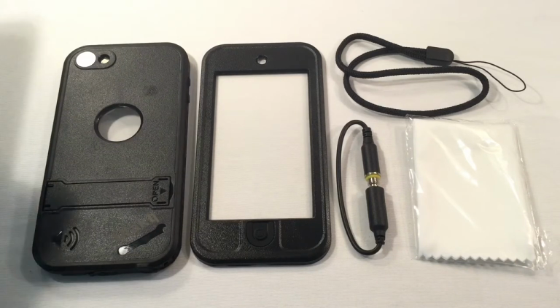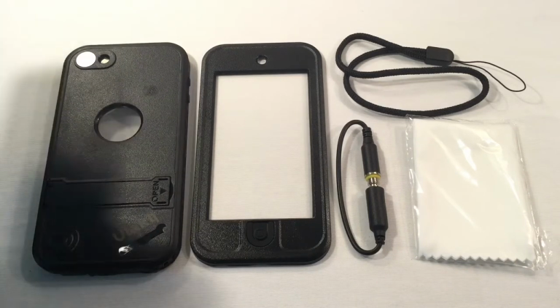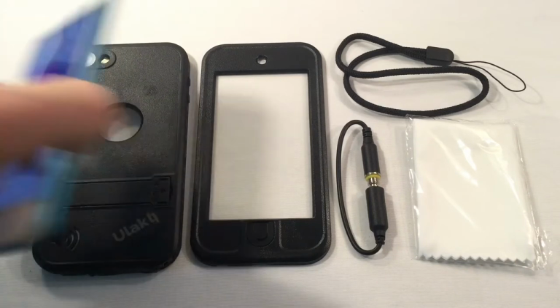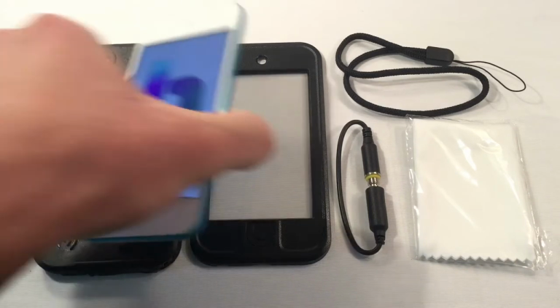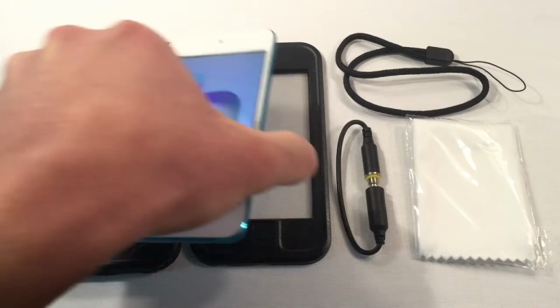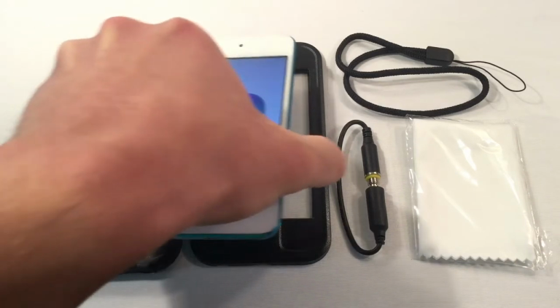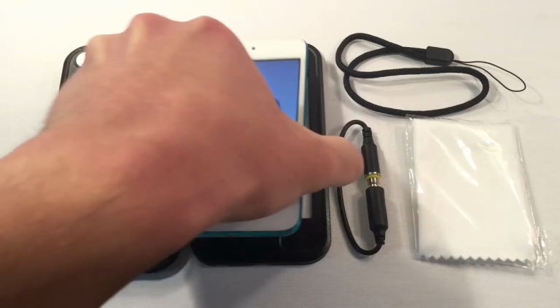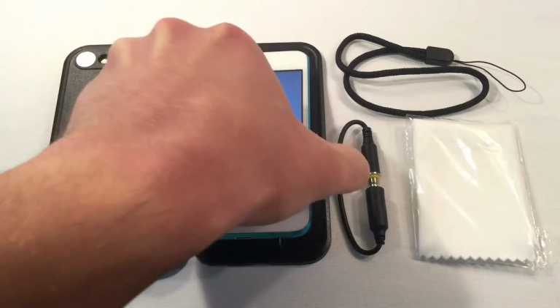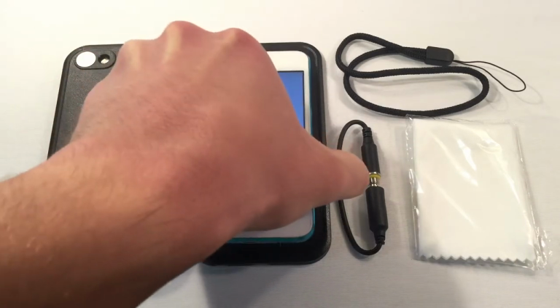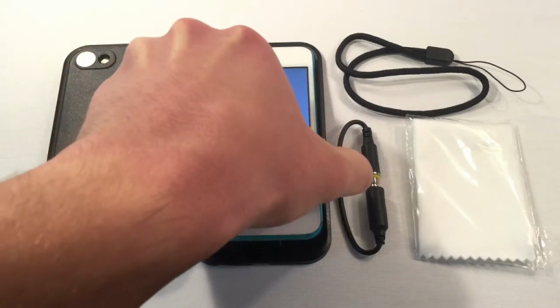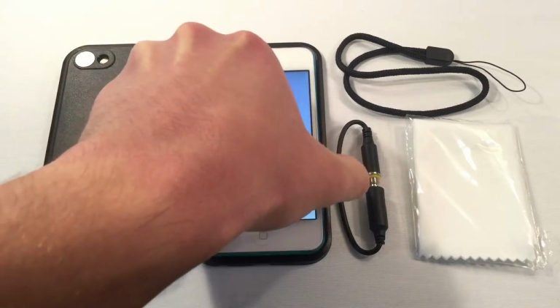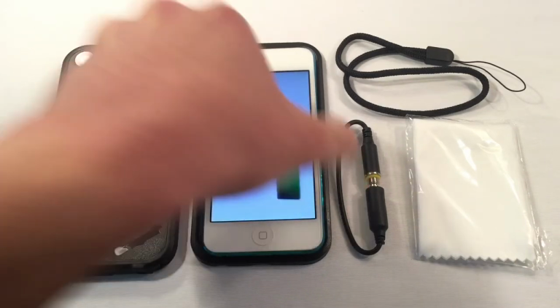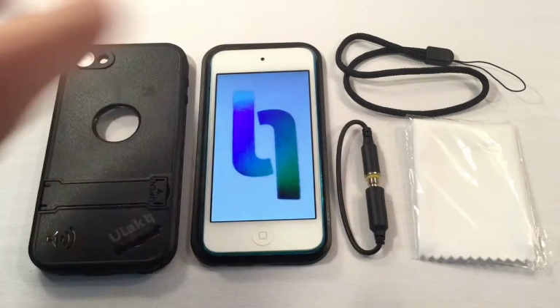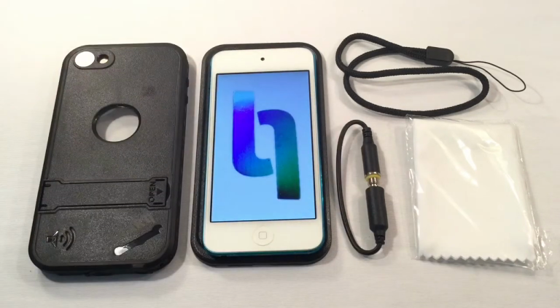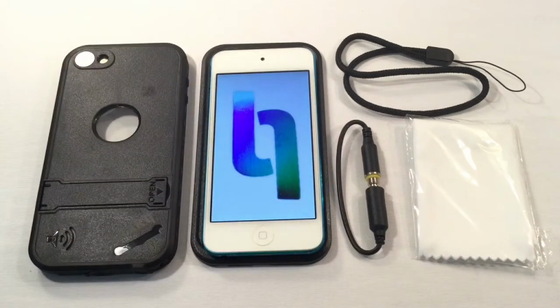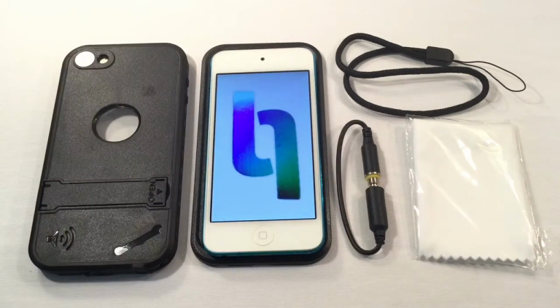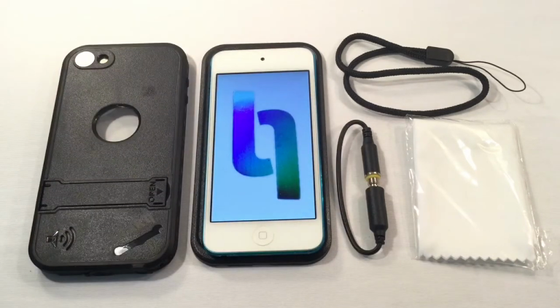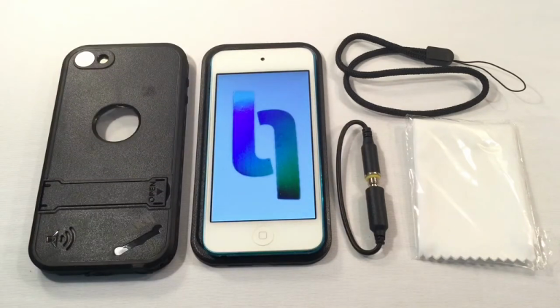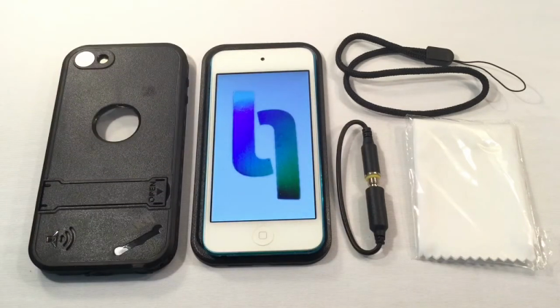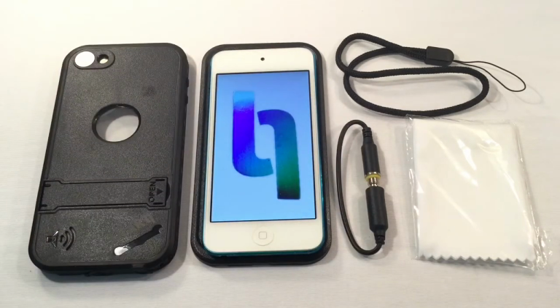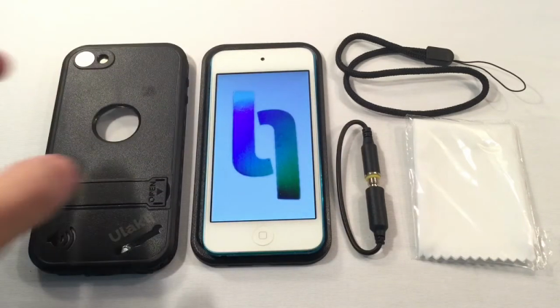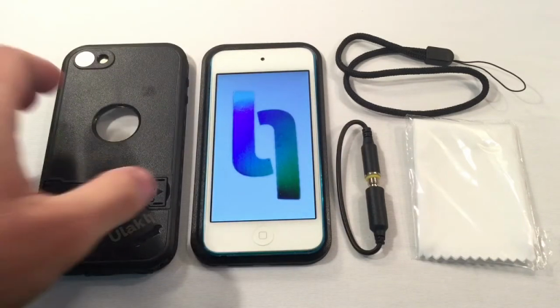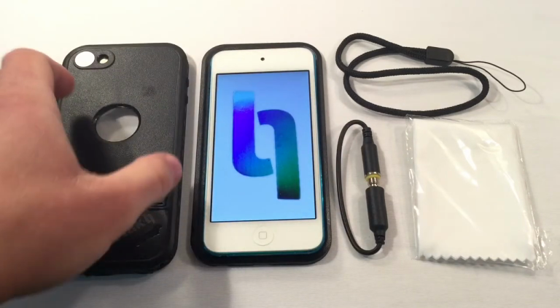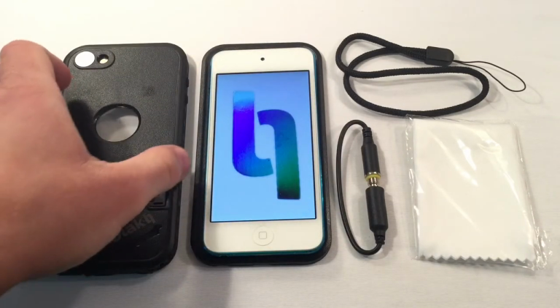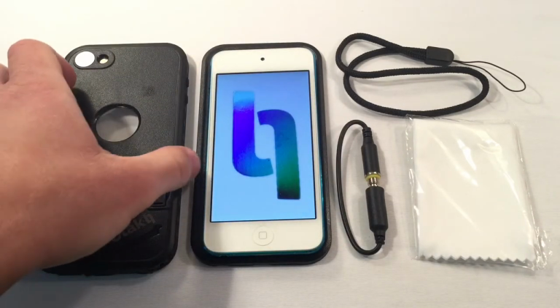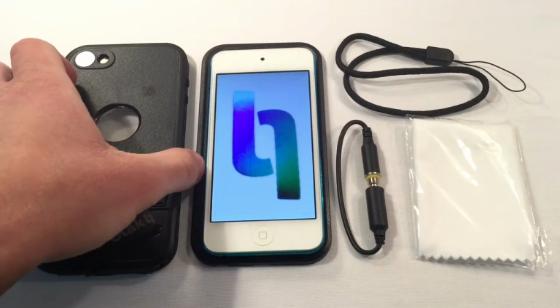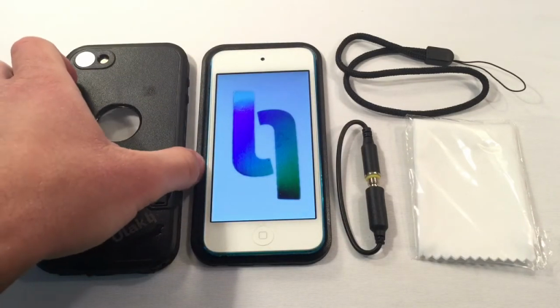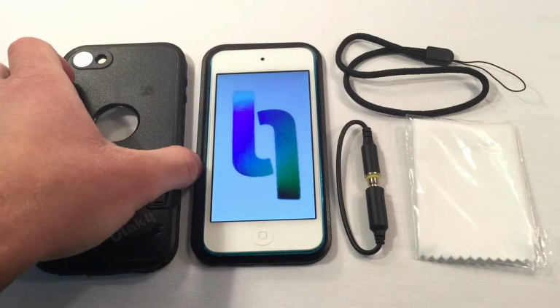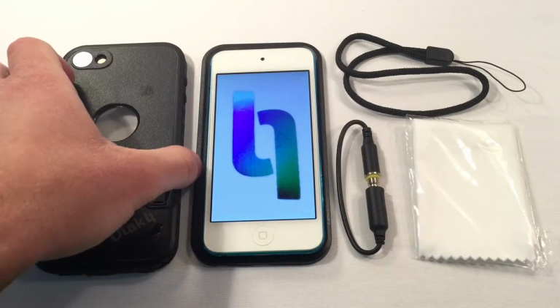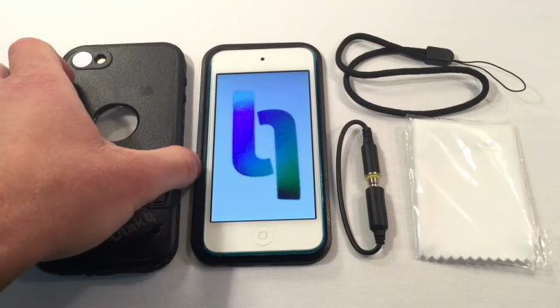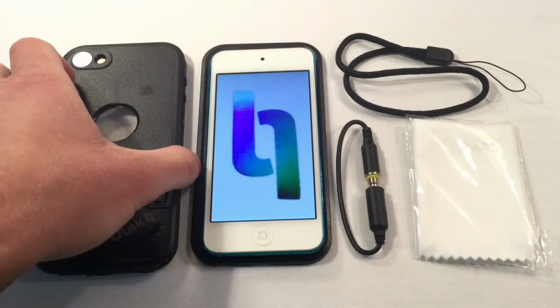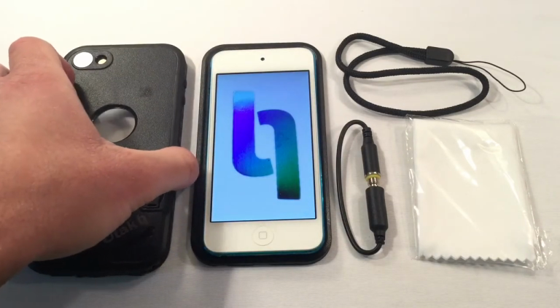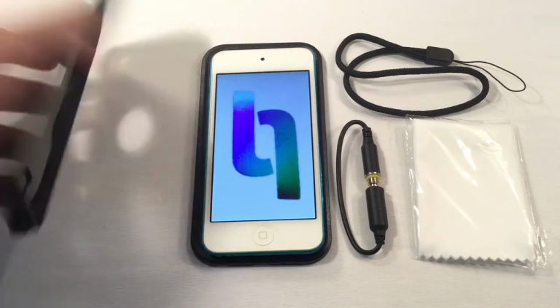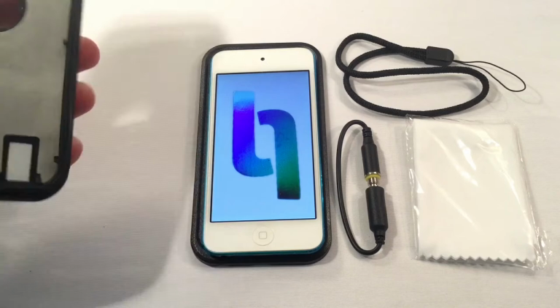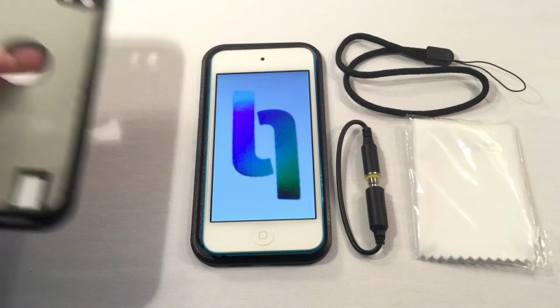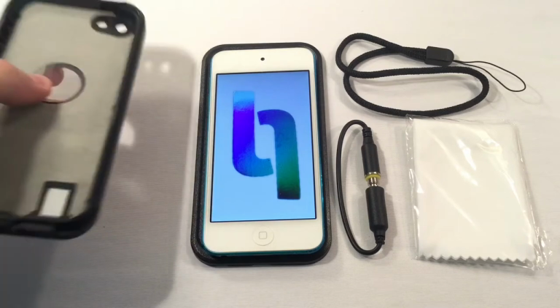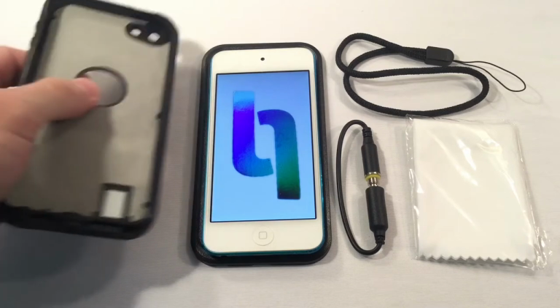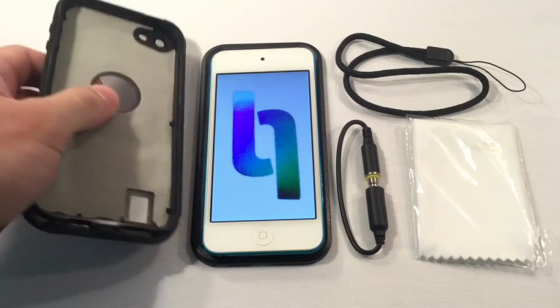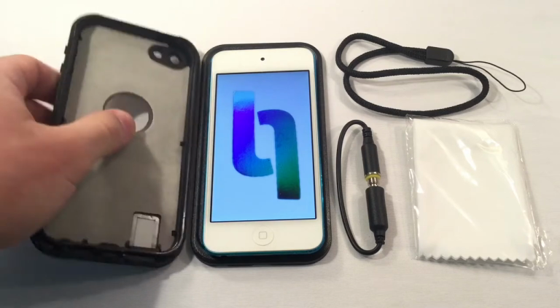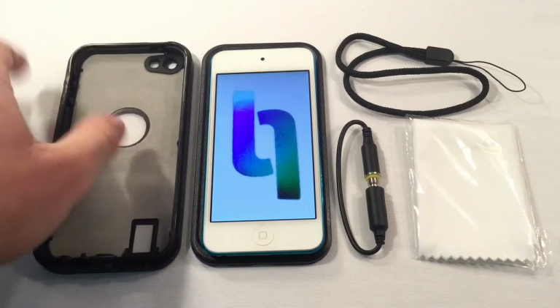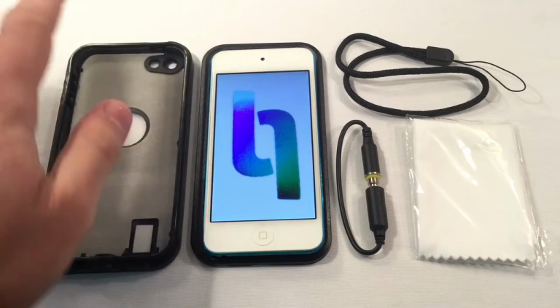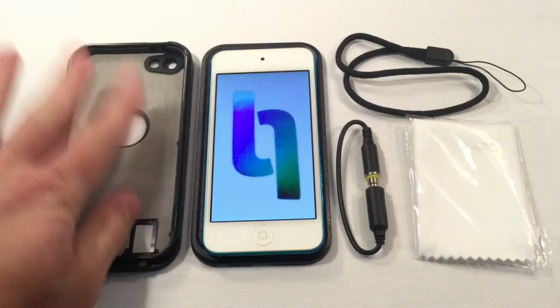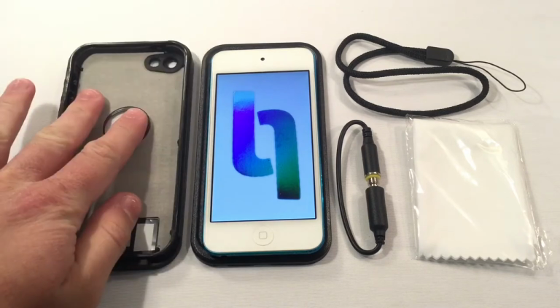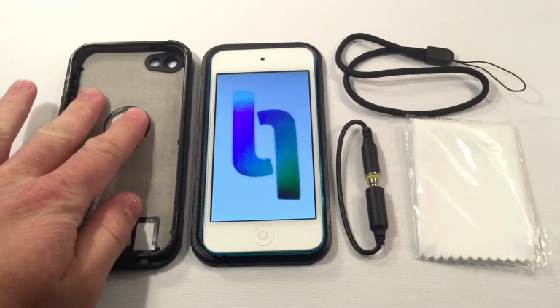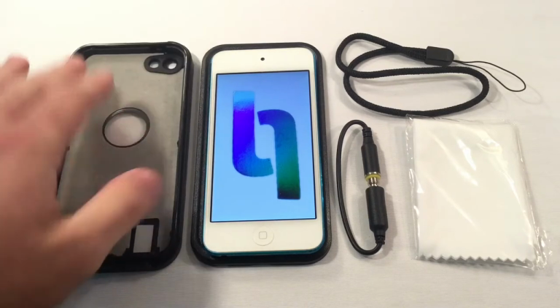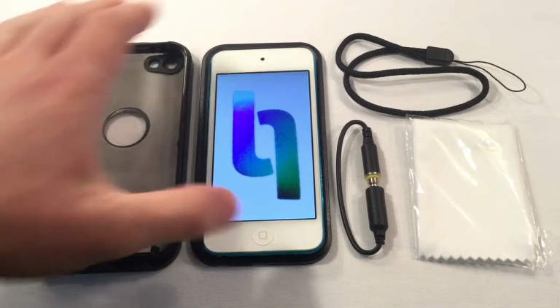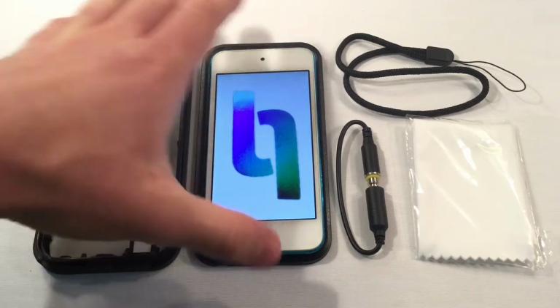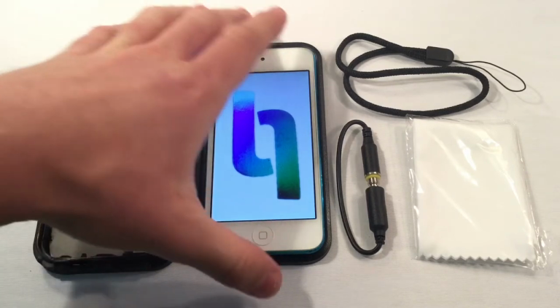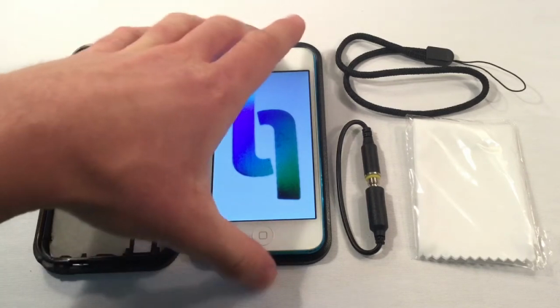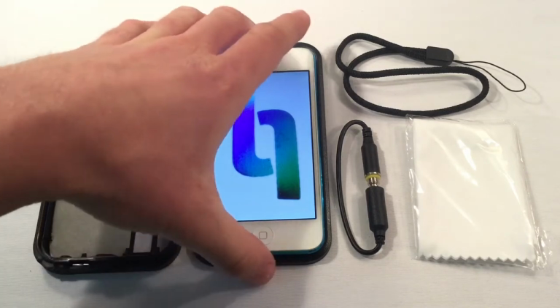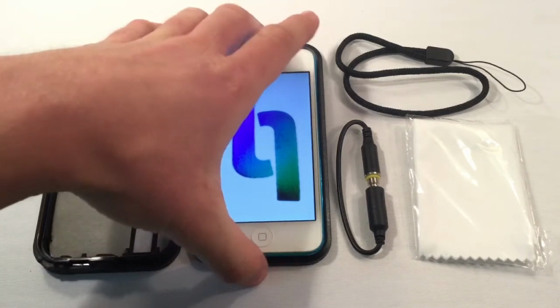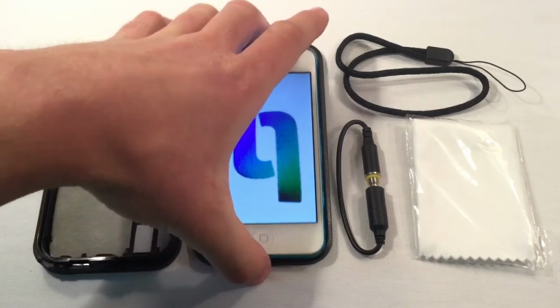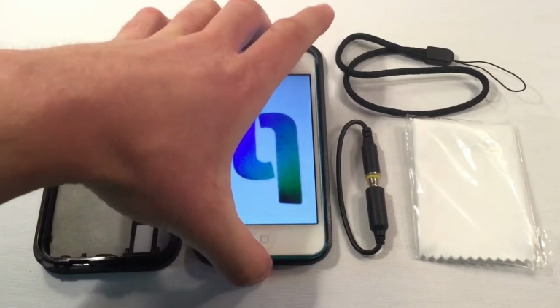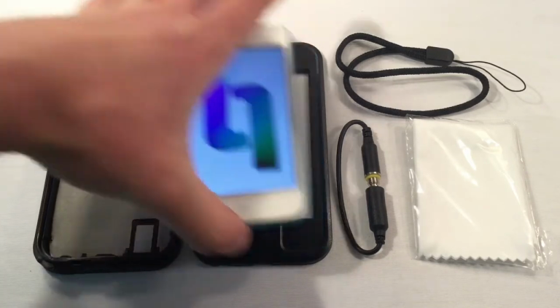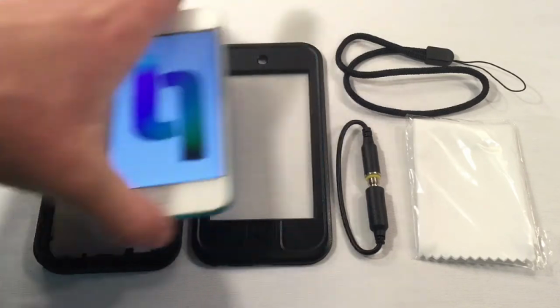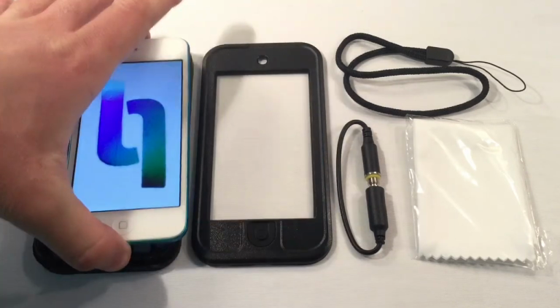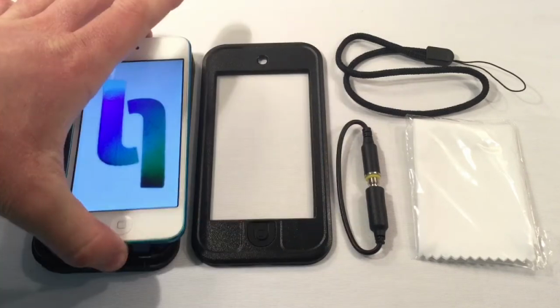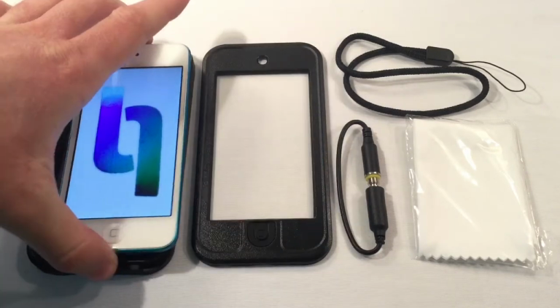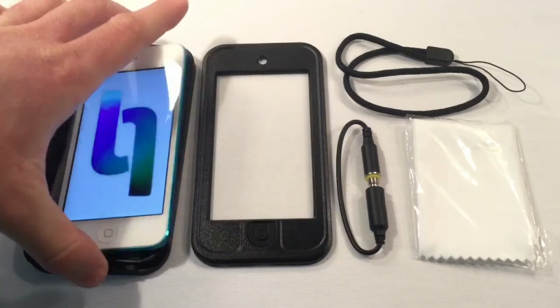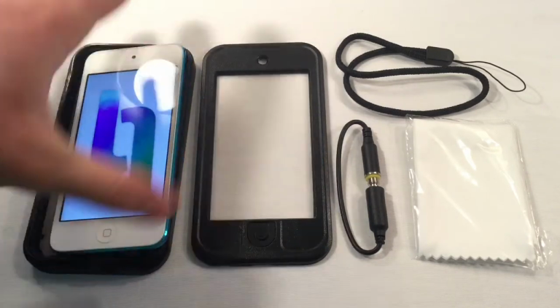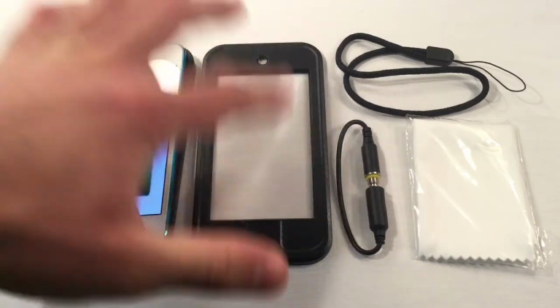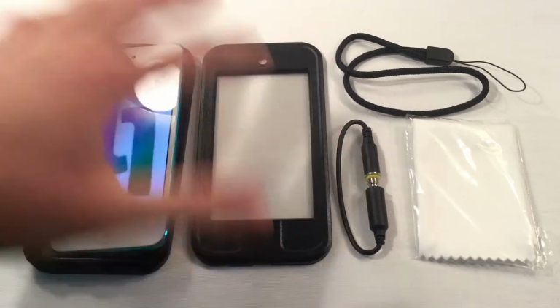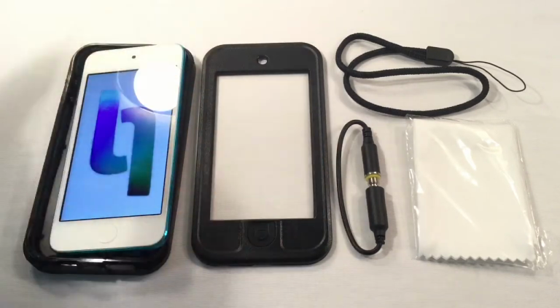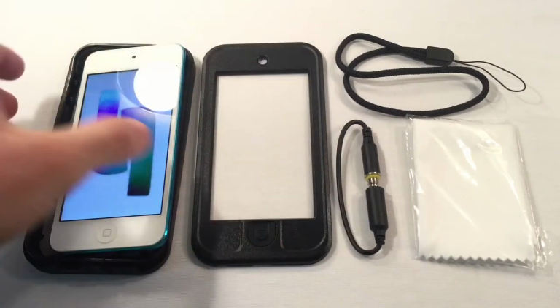Now I do have my iPod 5 here, my 5th generation. Go ahead and show you how to install it. Flip this around — you've got the back shell and you do have the front shell.